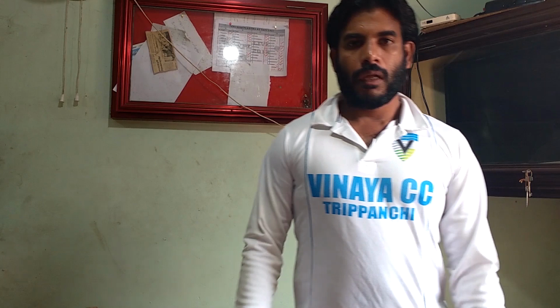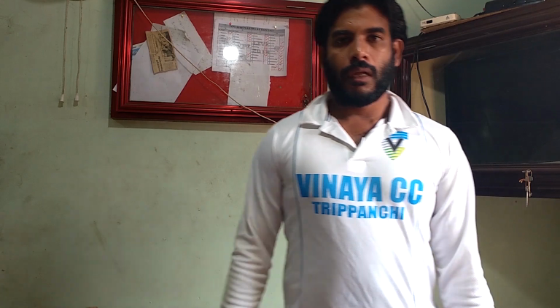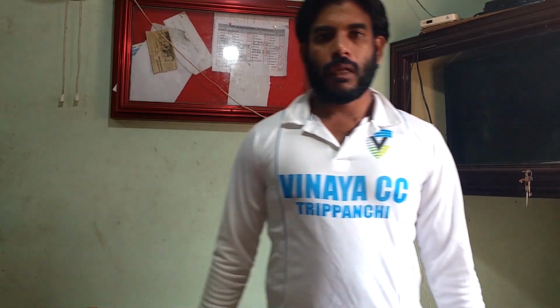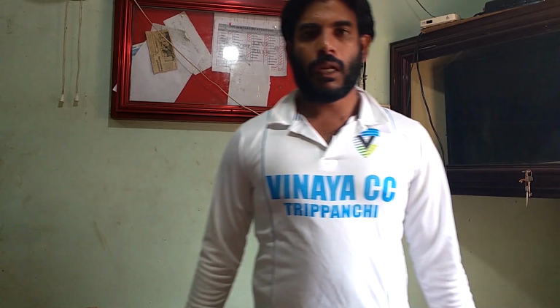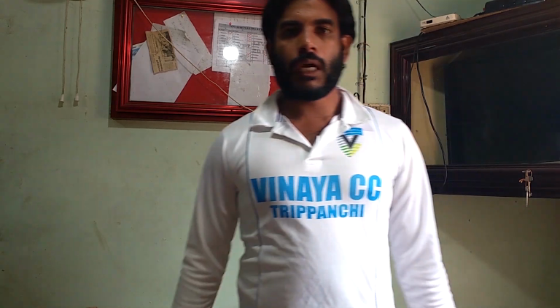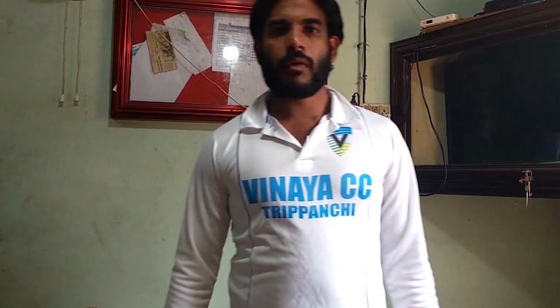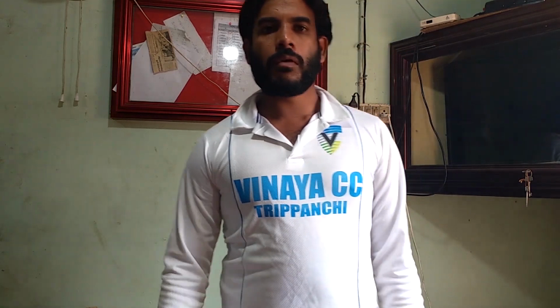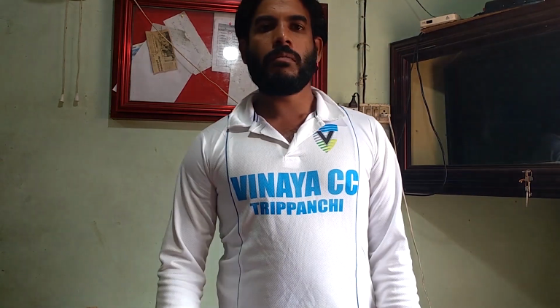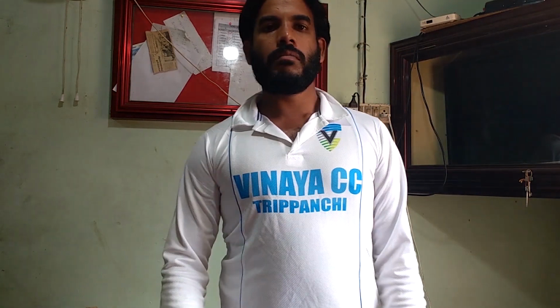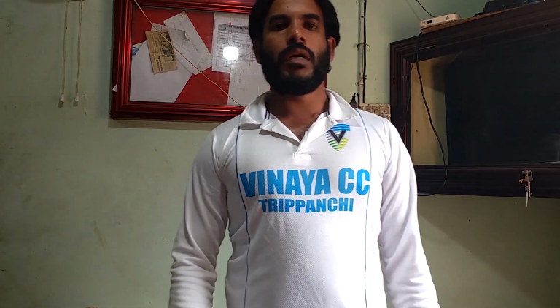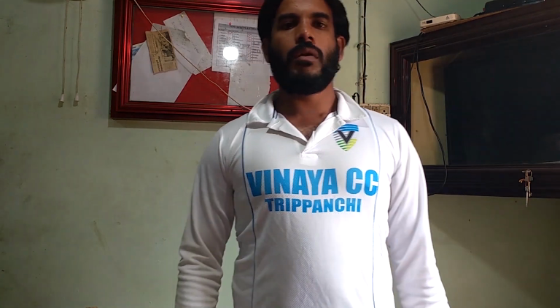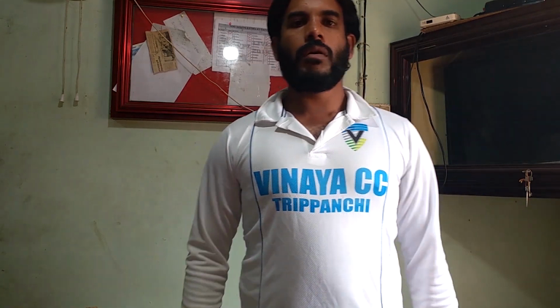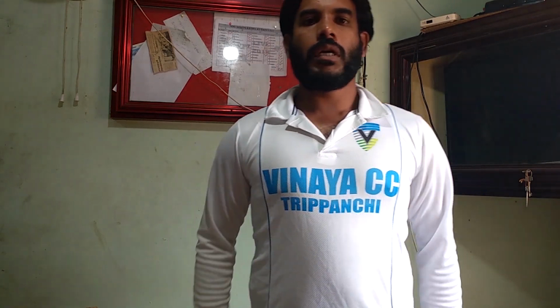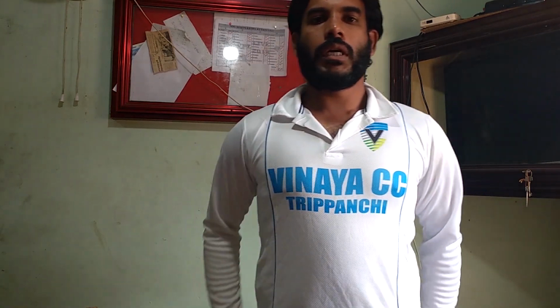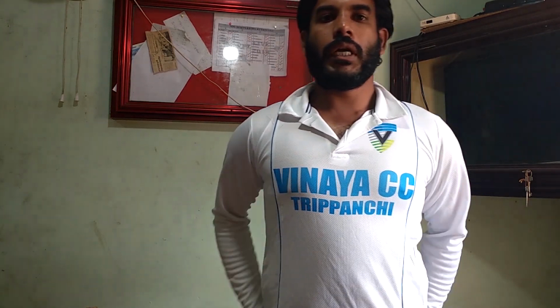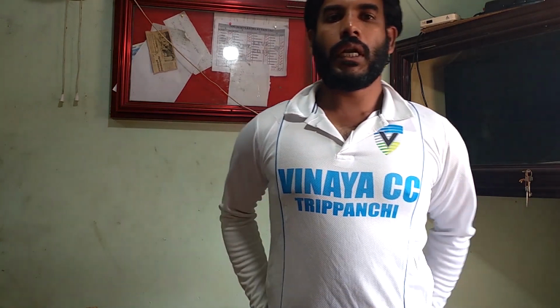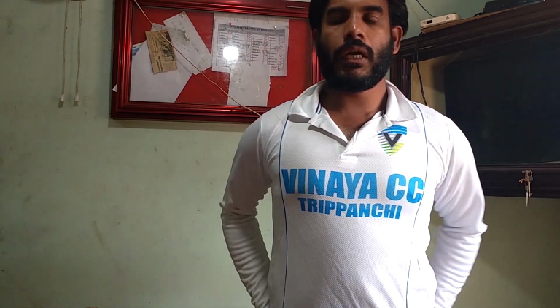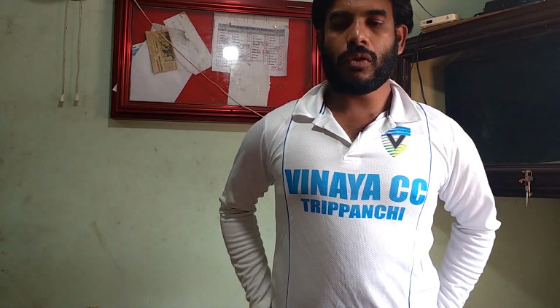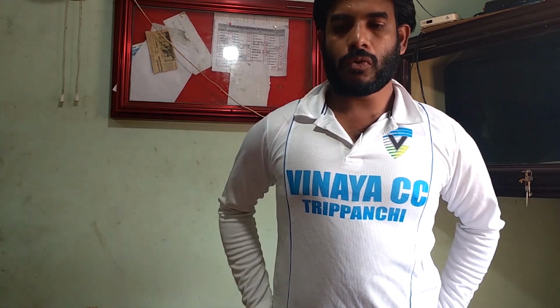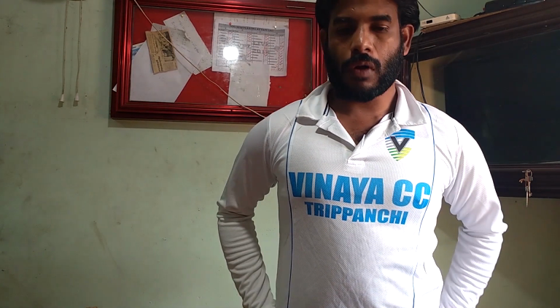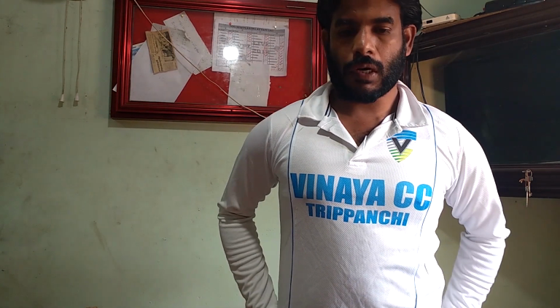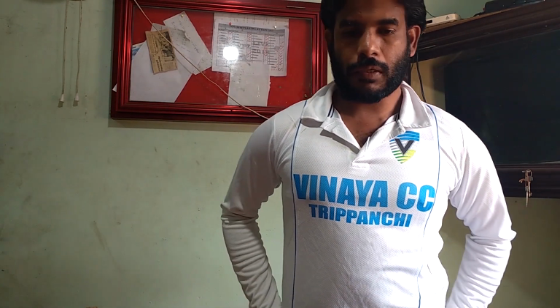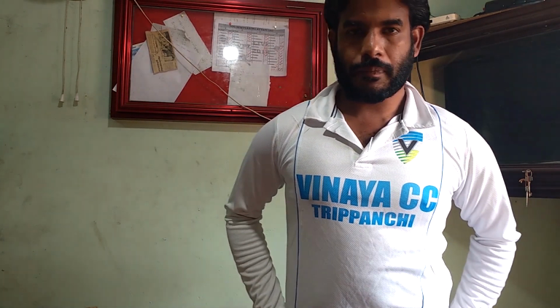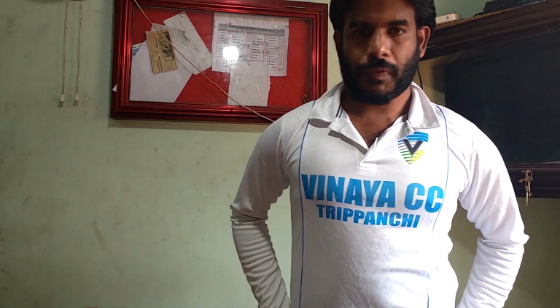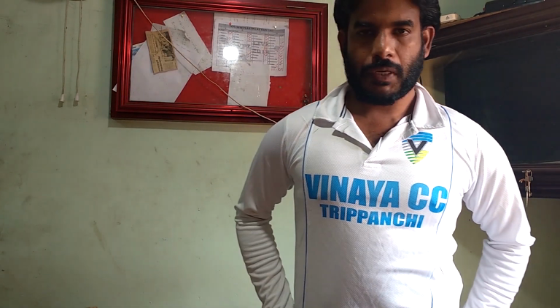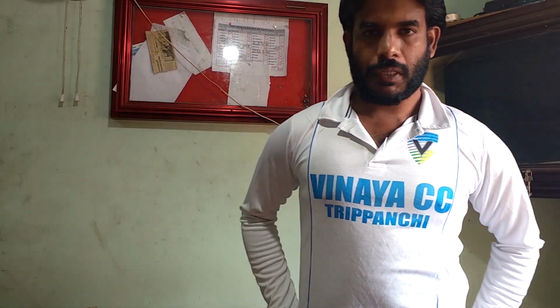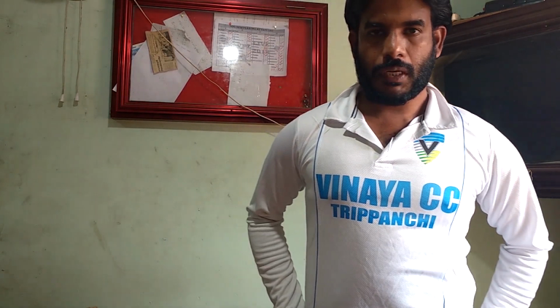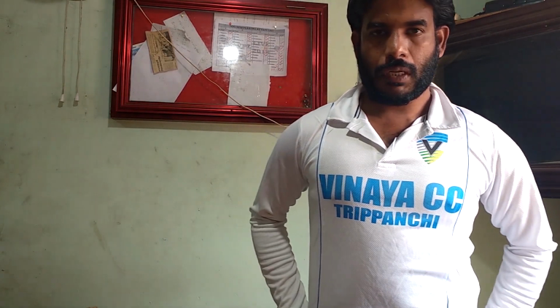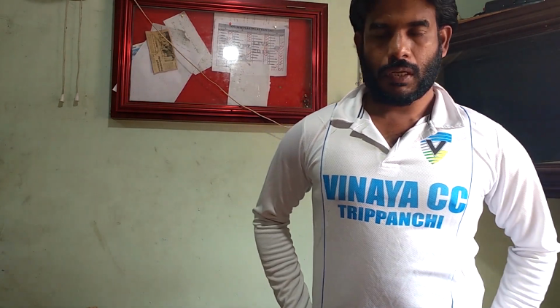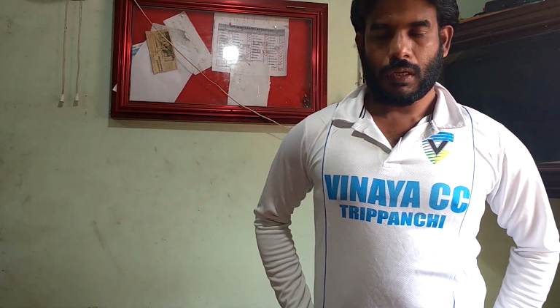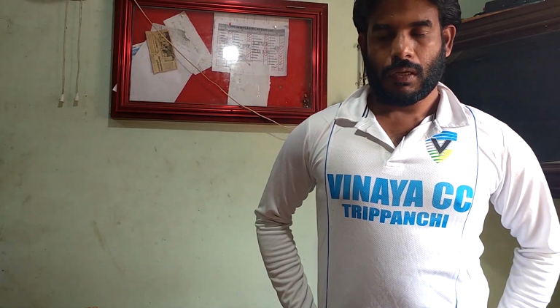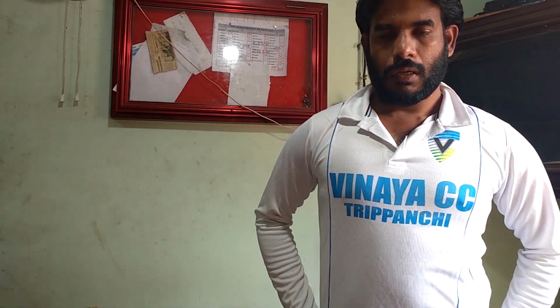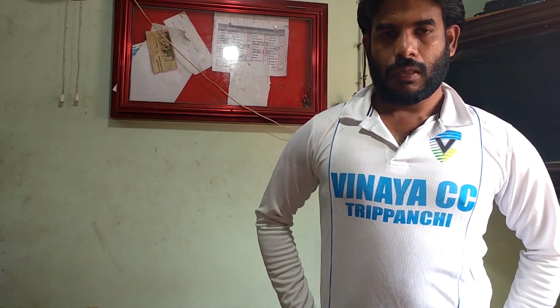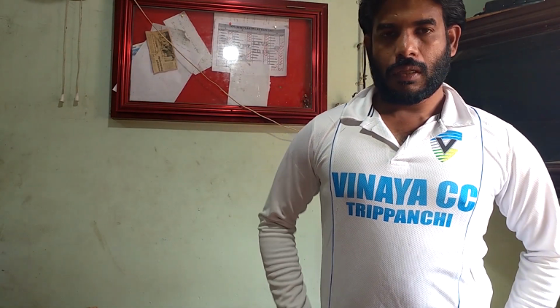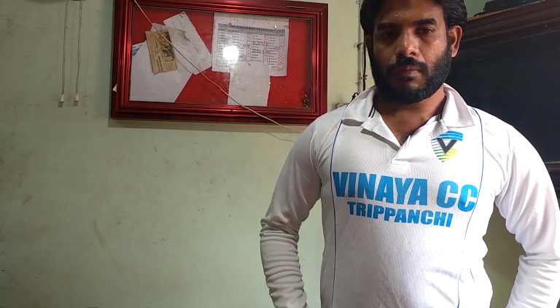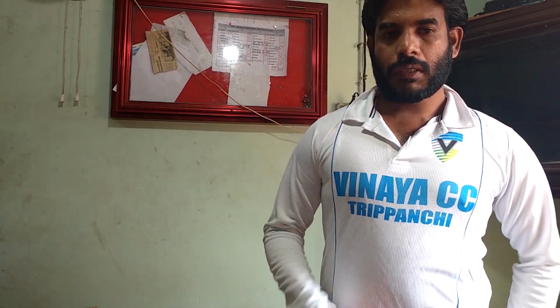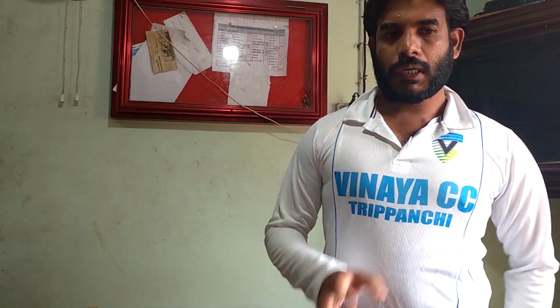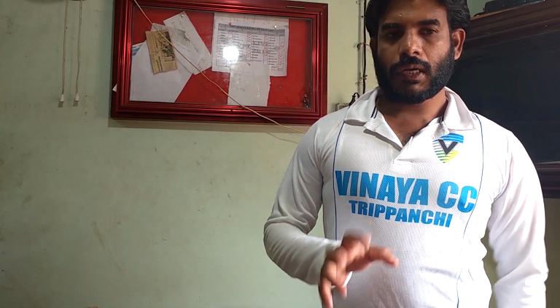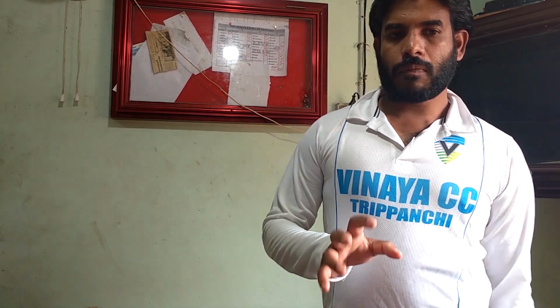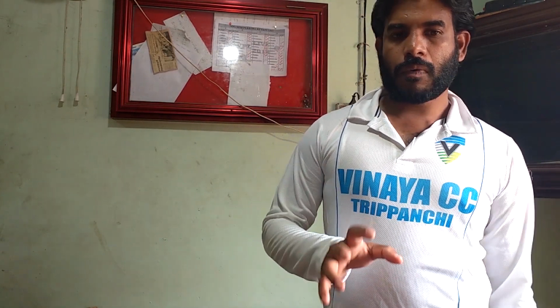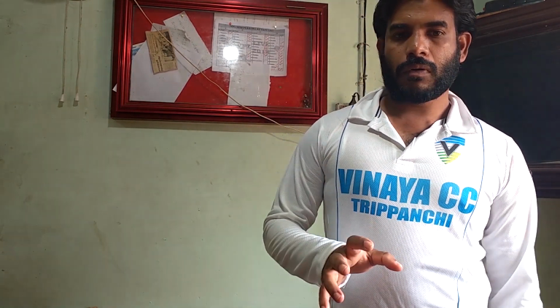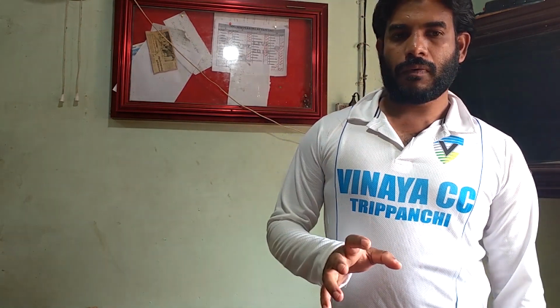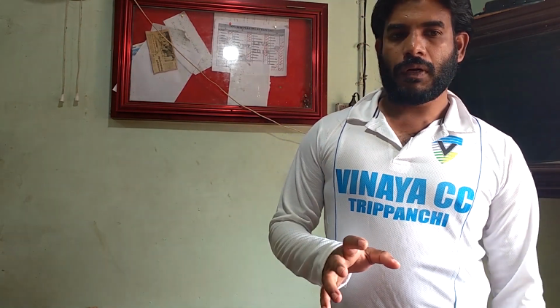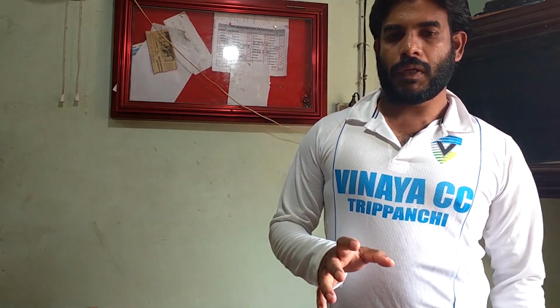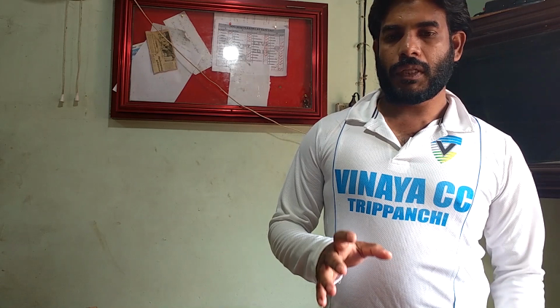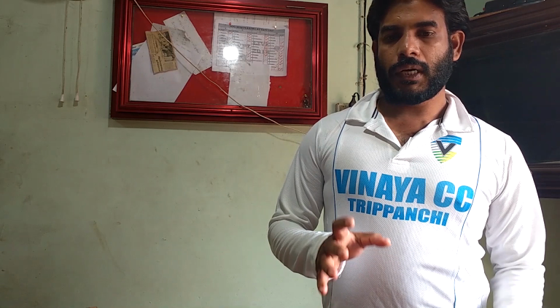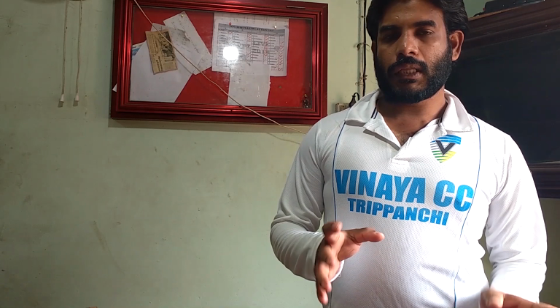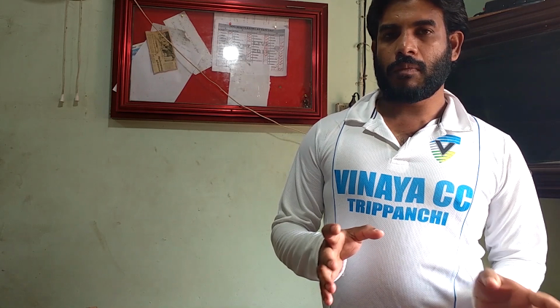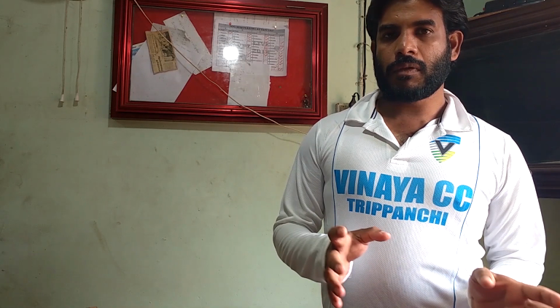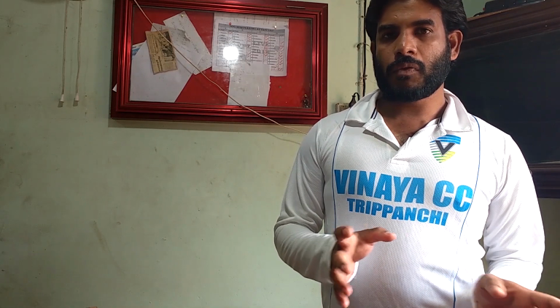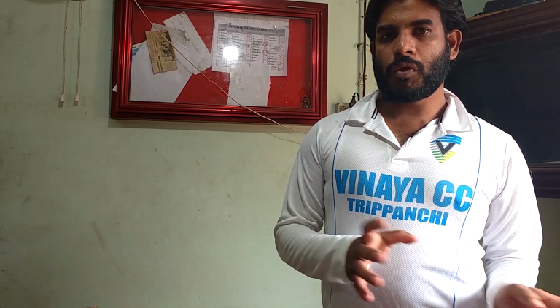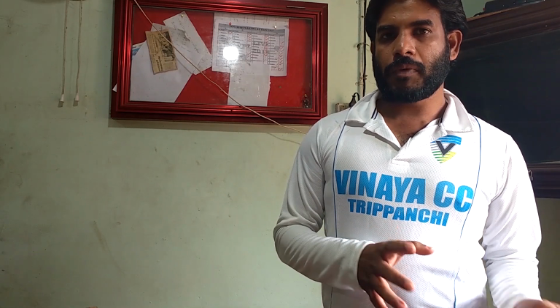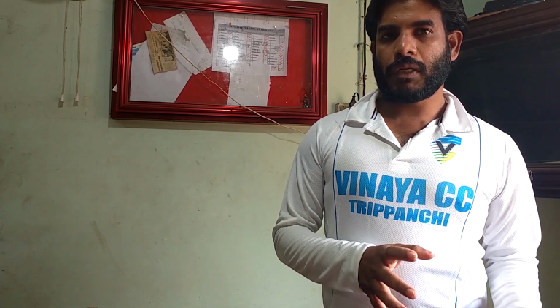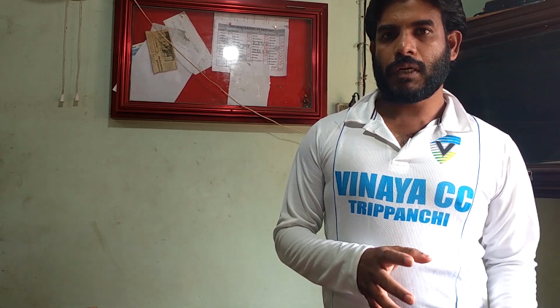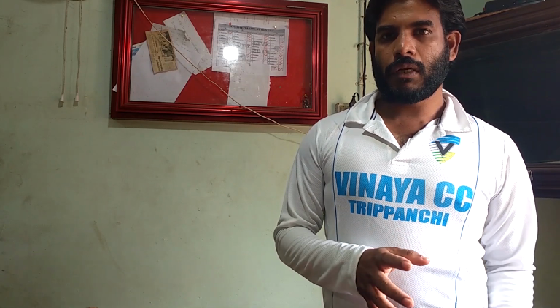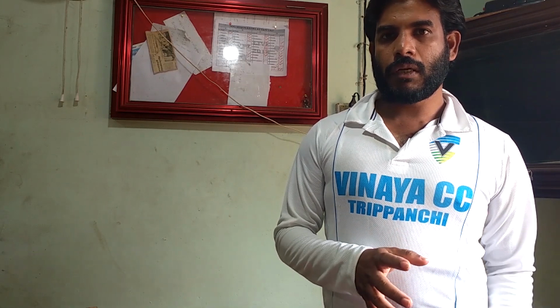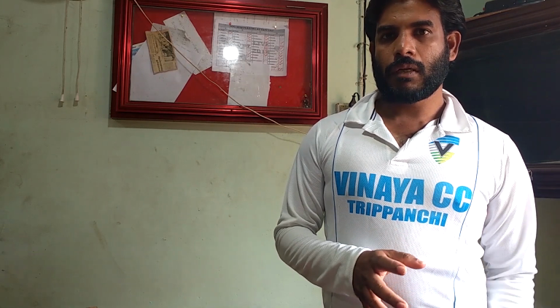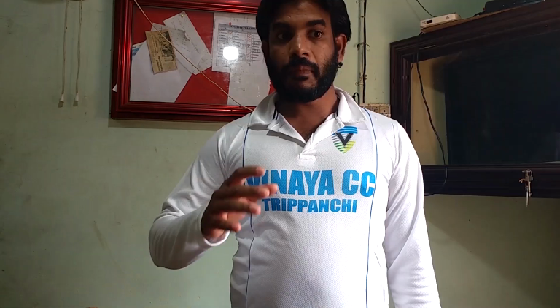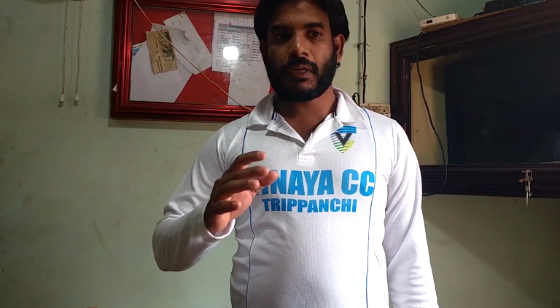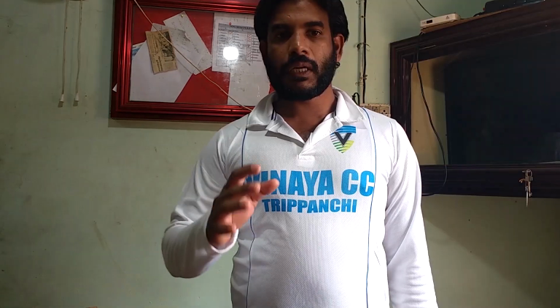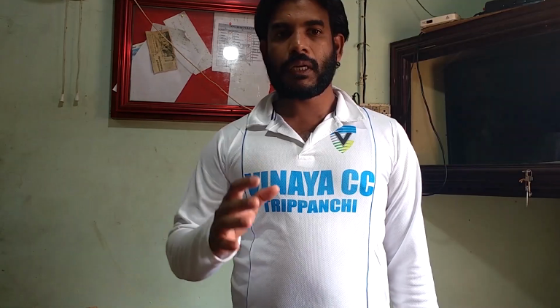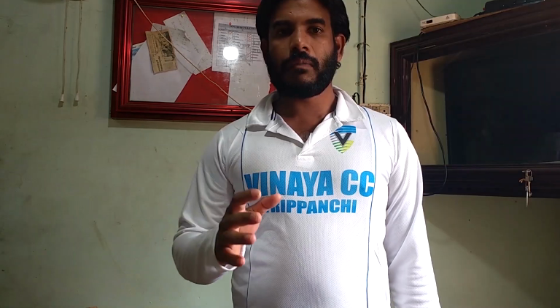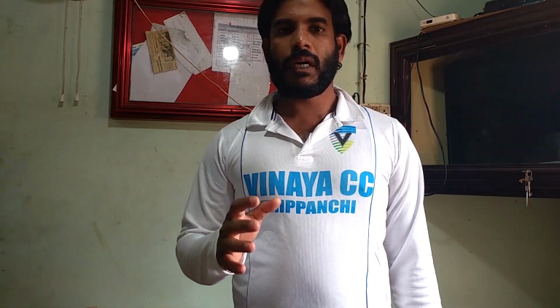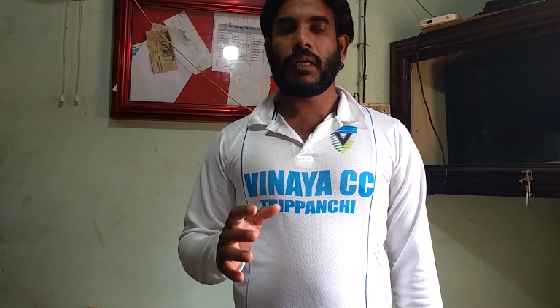Hello everyone, welcome to the new cricket game. Today, I am going to talk about the video about the cricket batting.